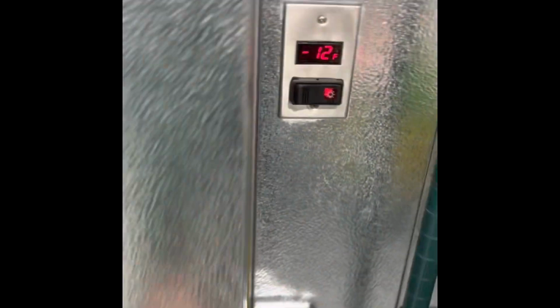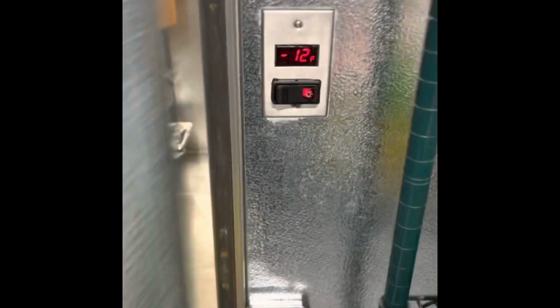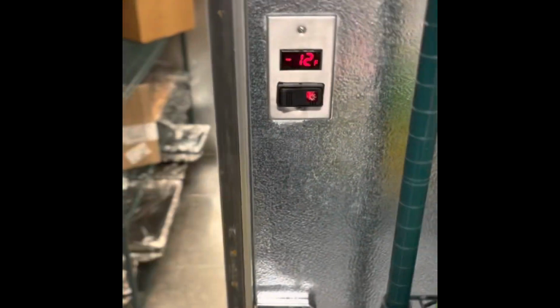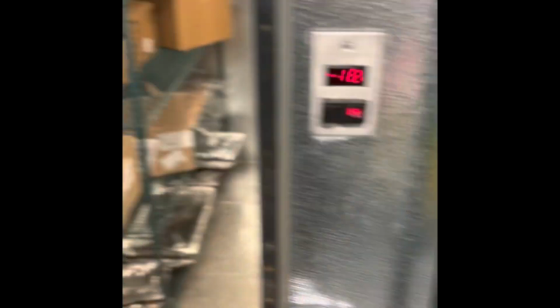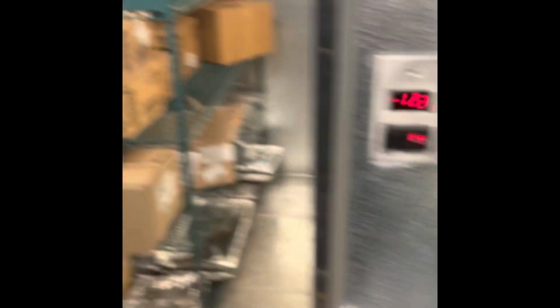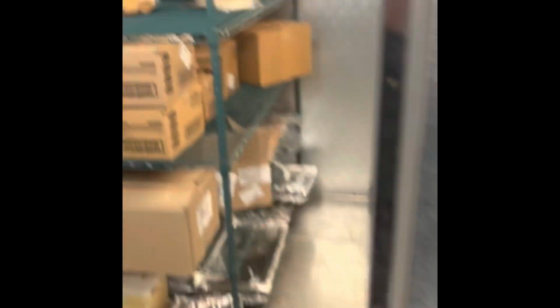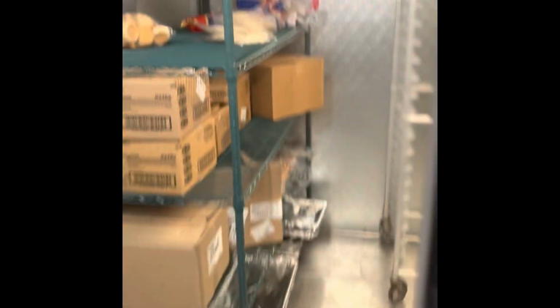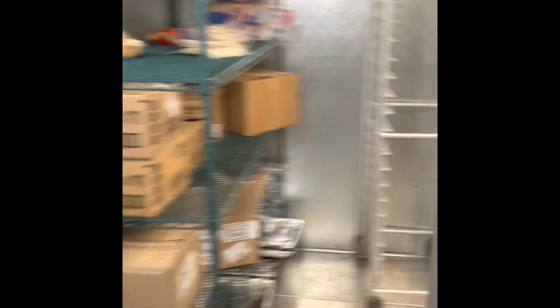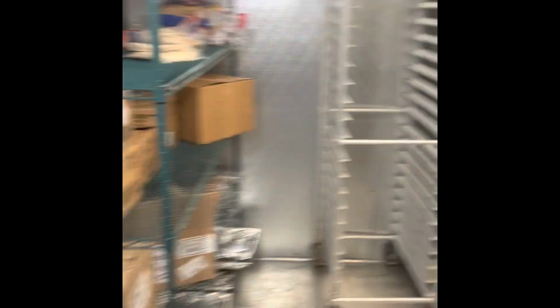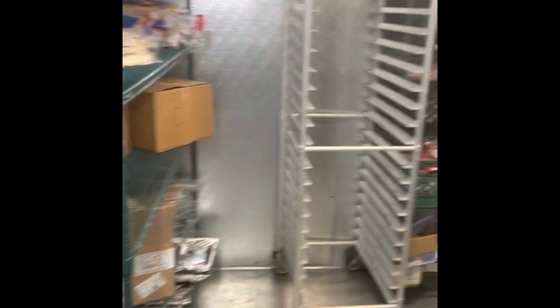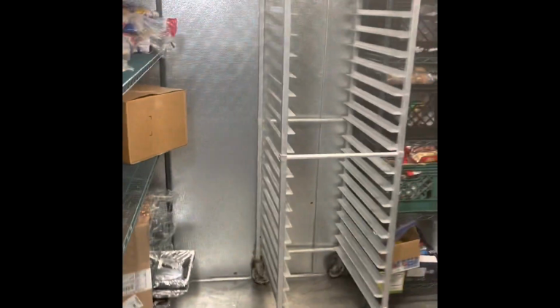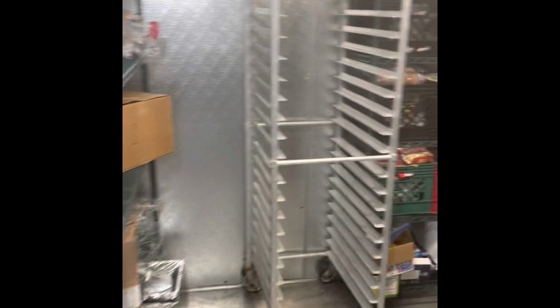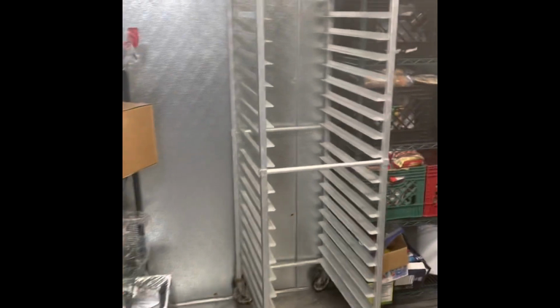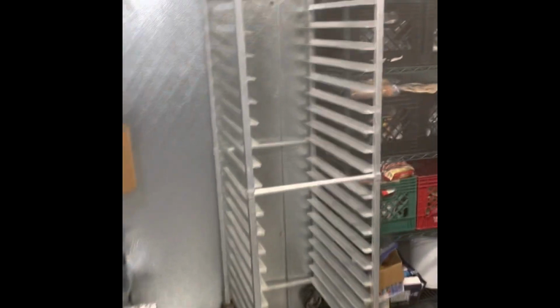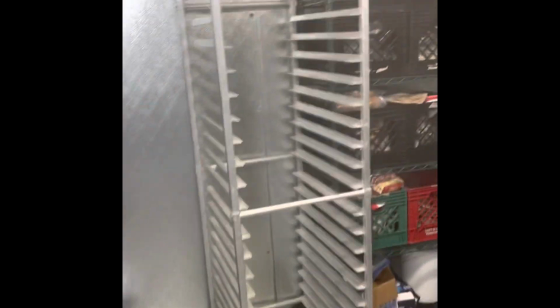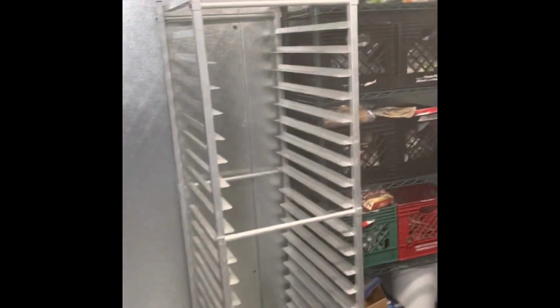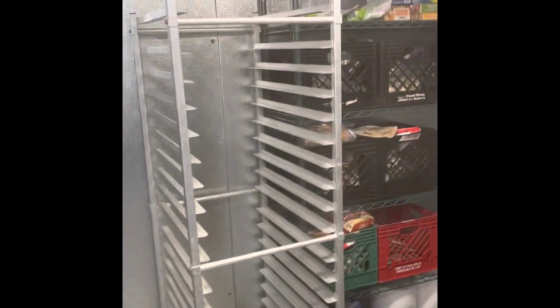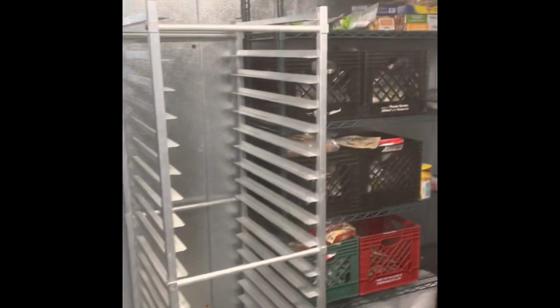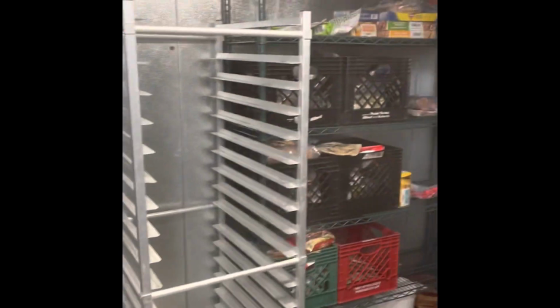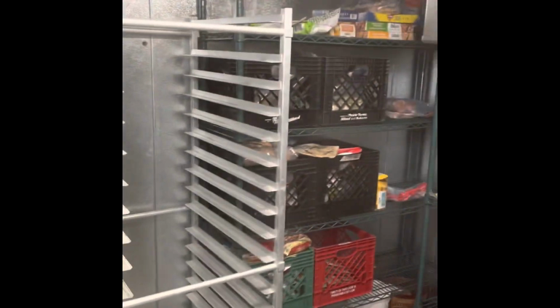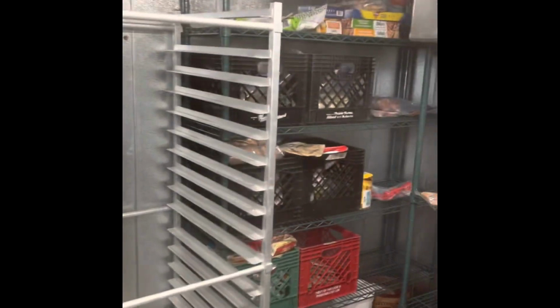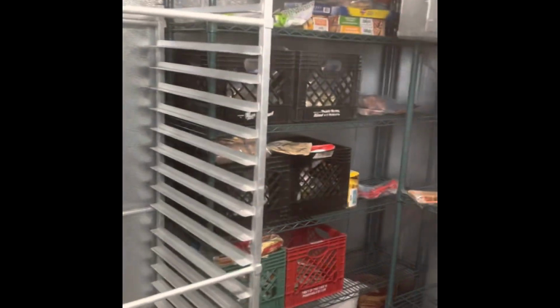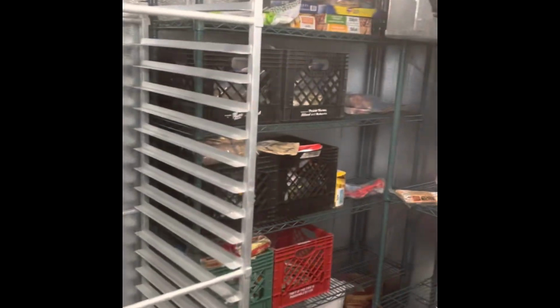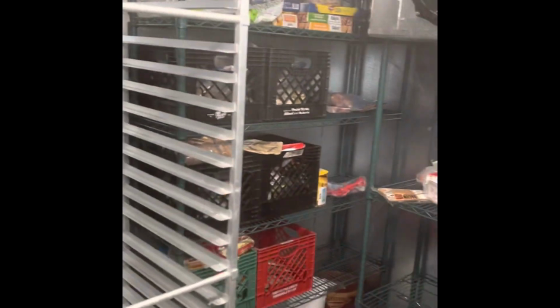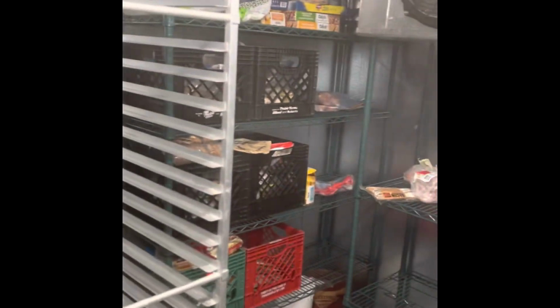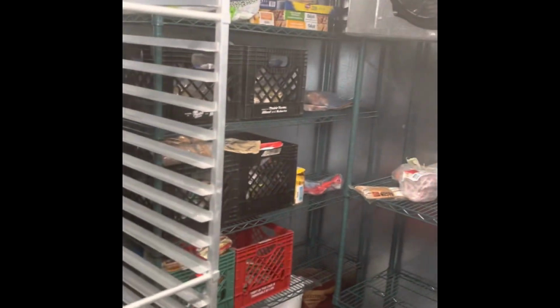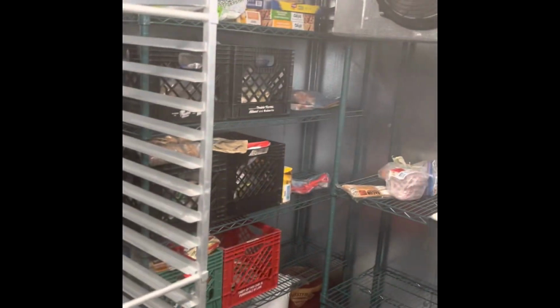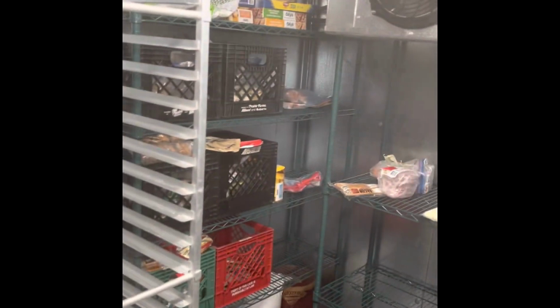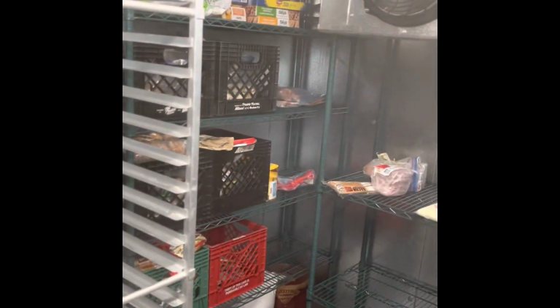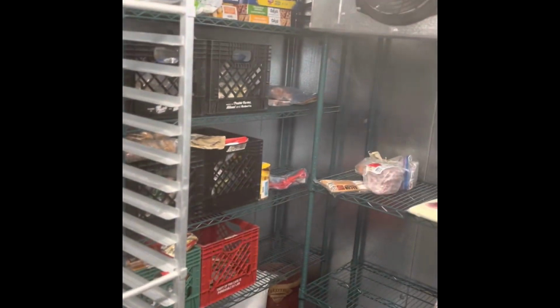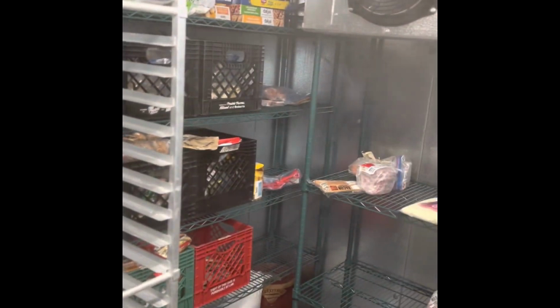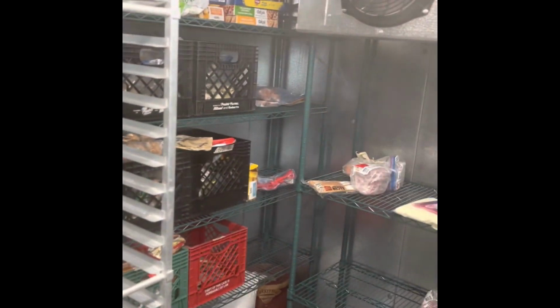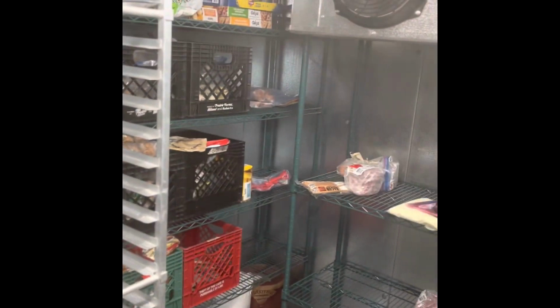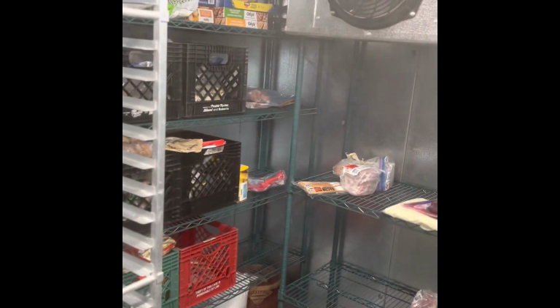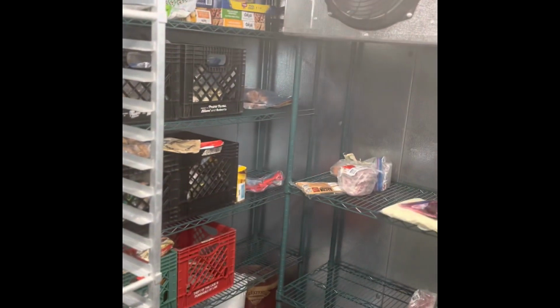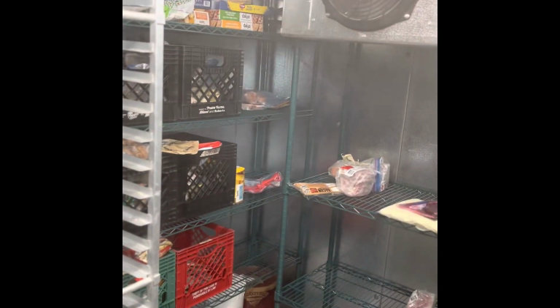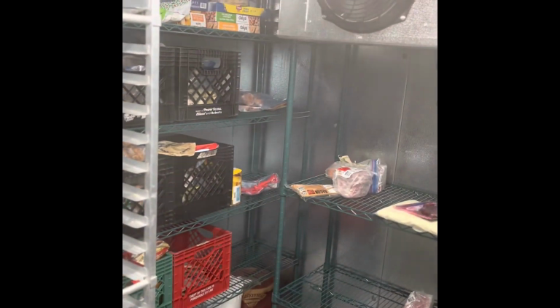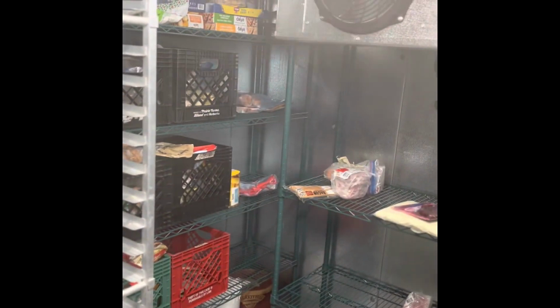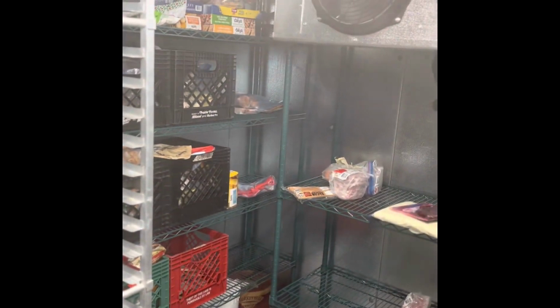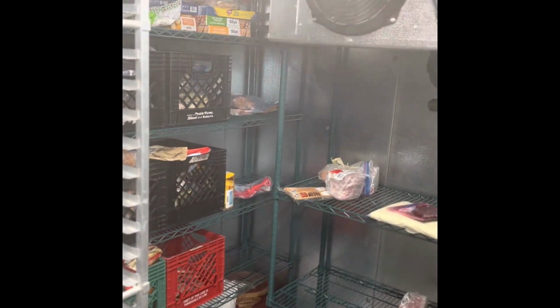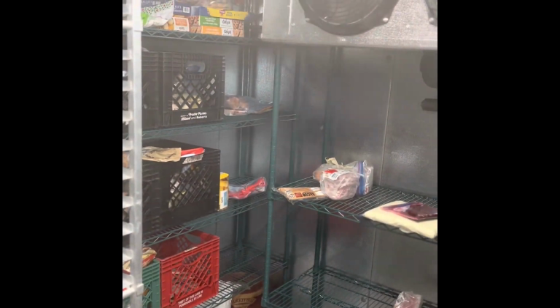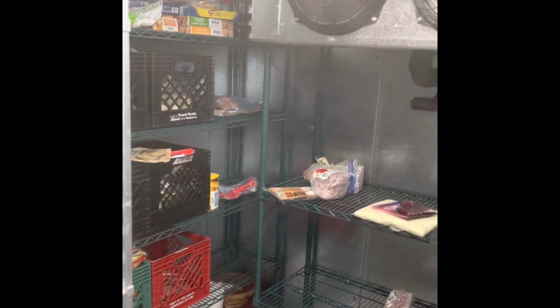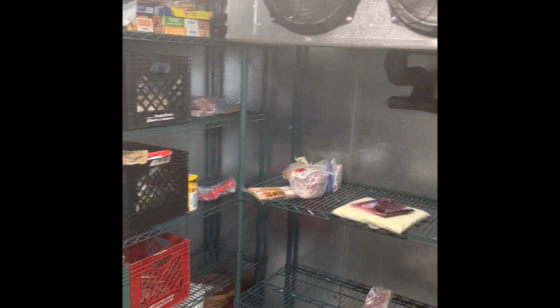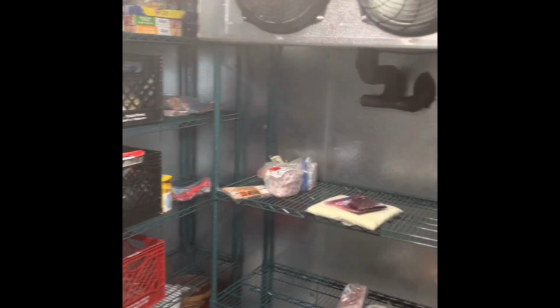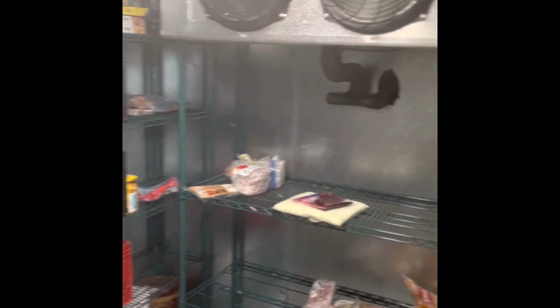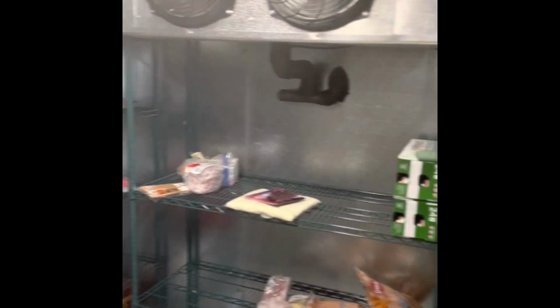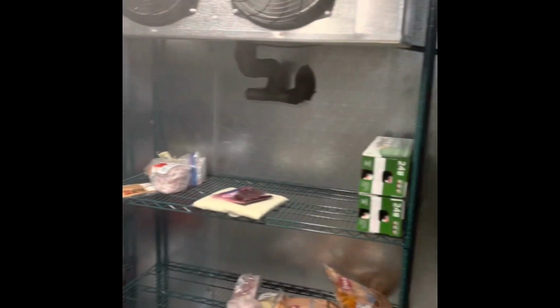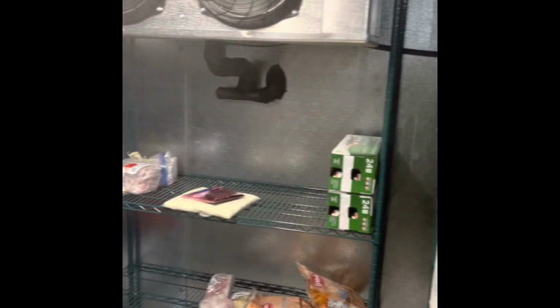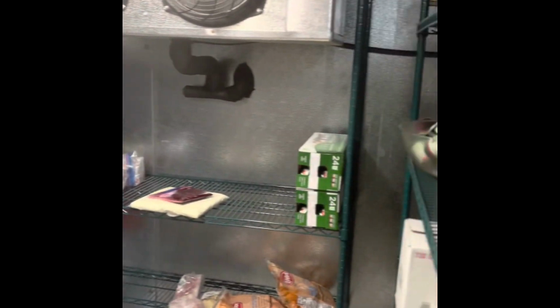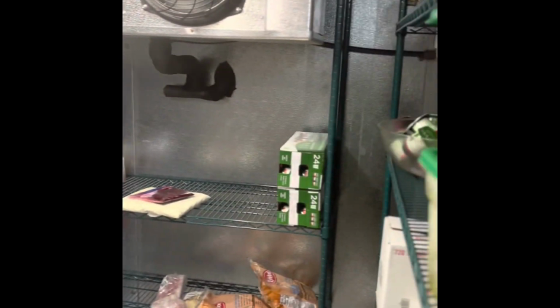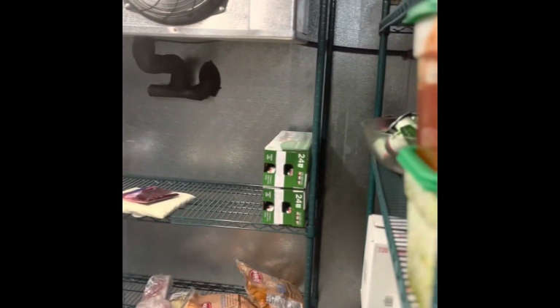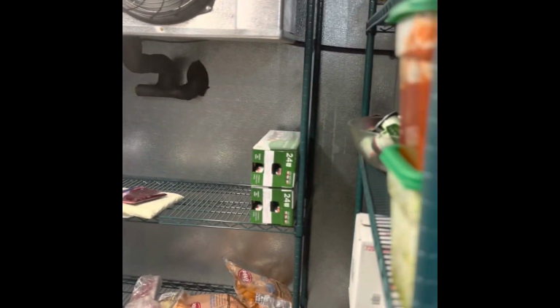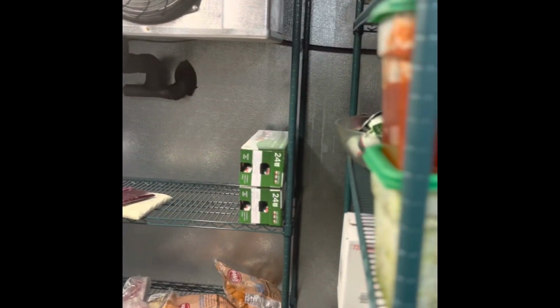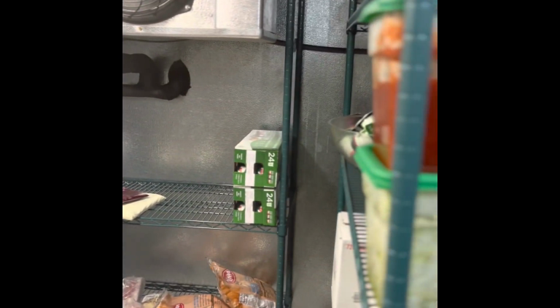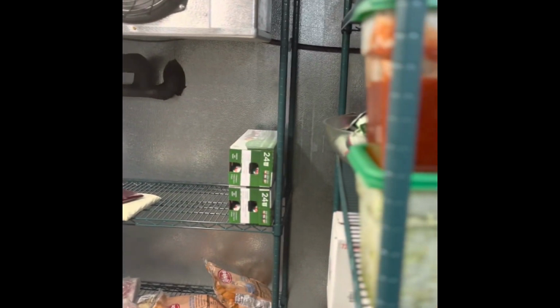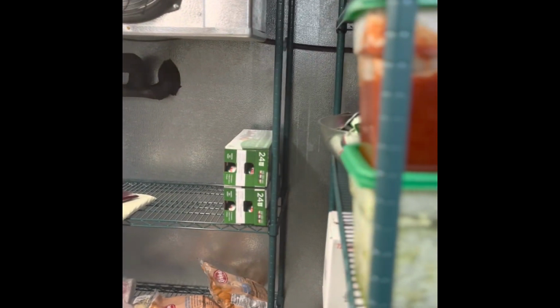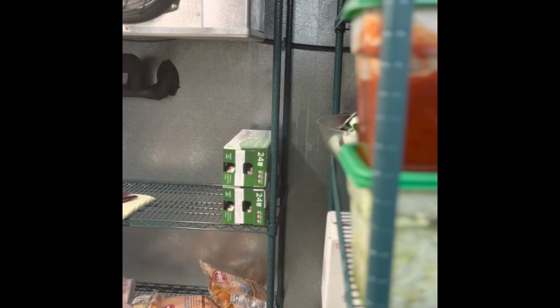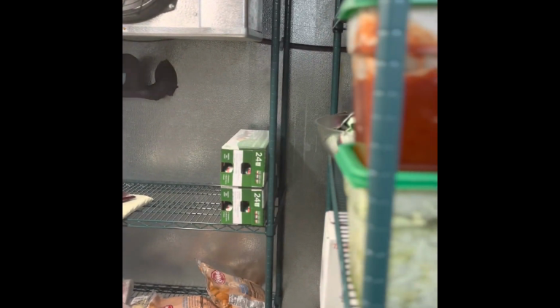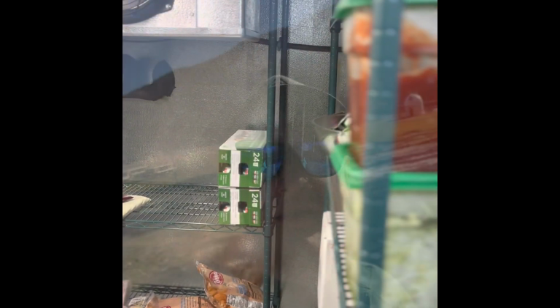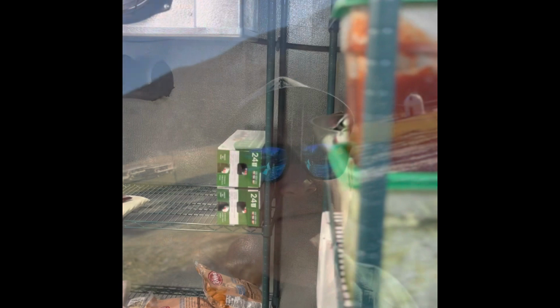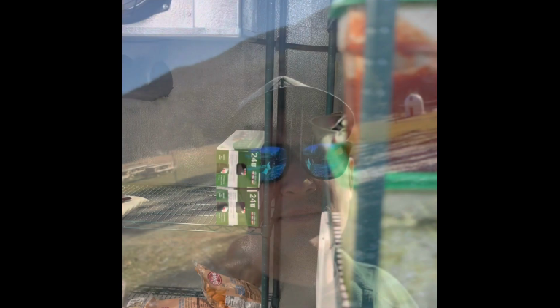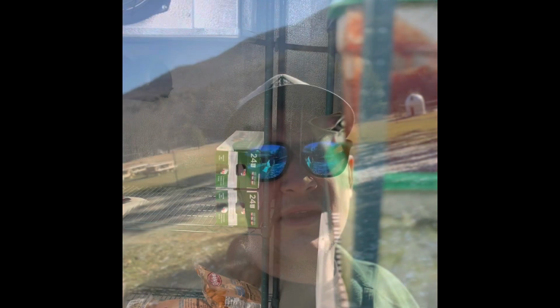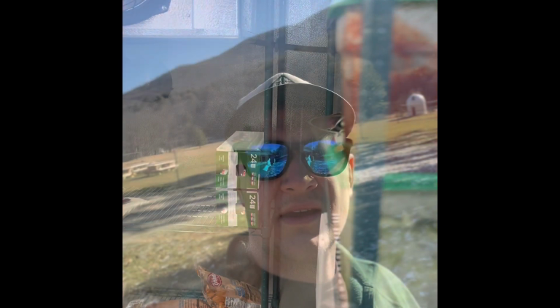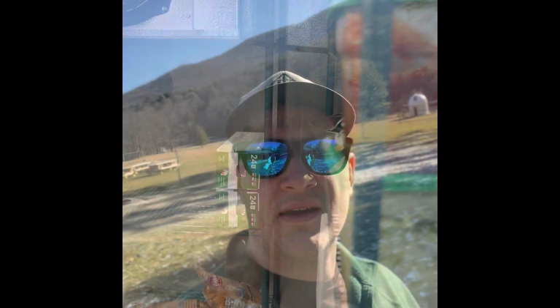Kyle and Alyssa loaded up our awesome new walk-in freezer, though we need to adjust the temperature — it does not need to be negative 12.